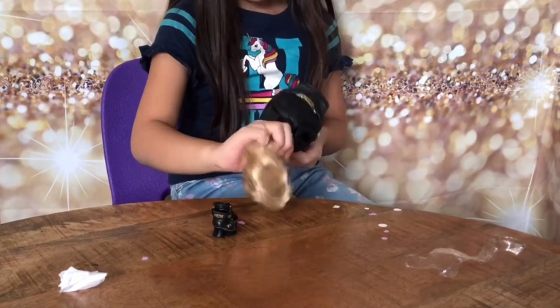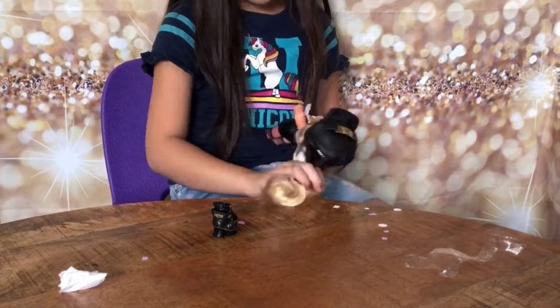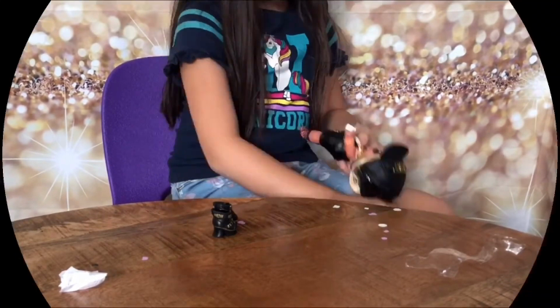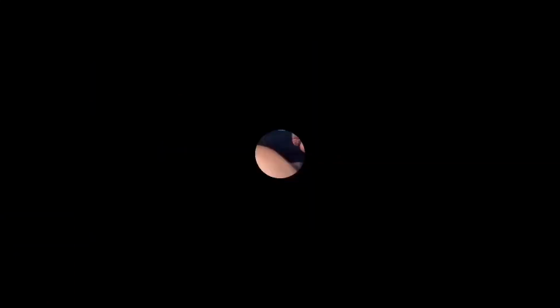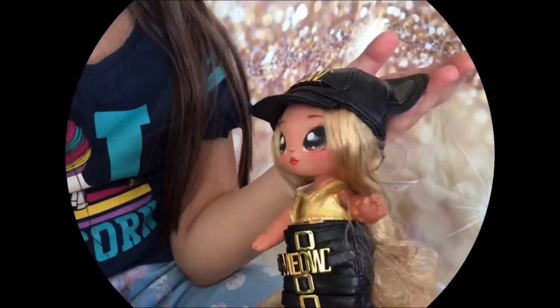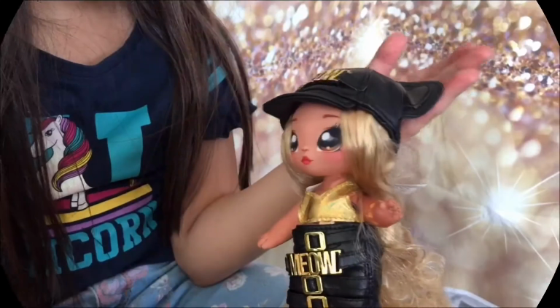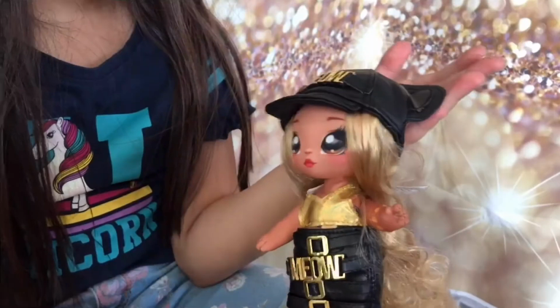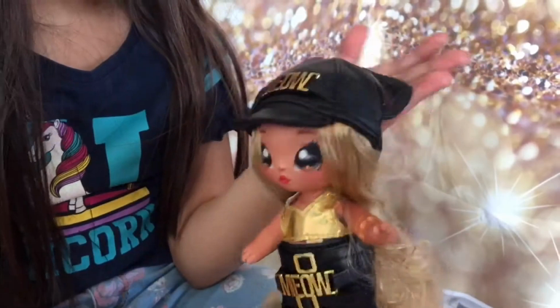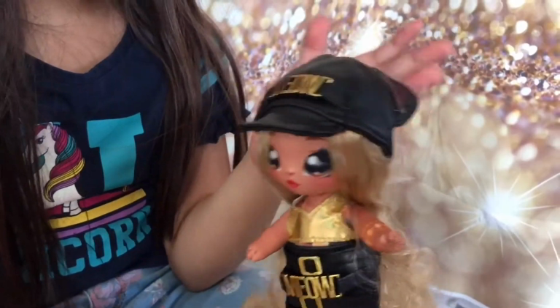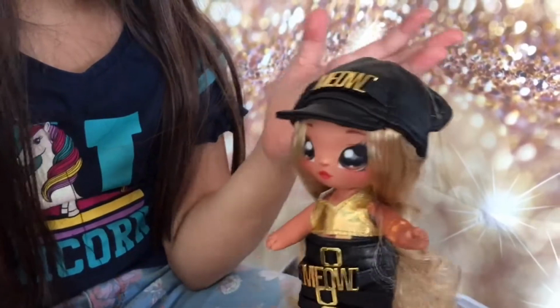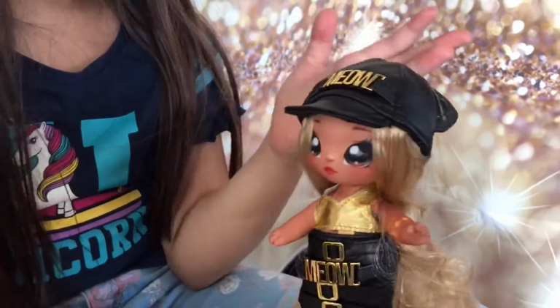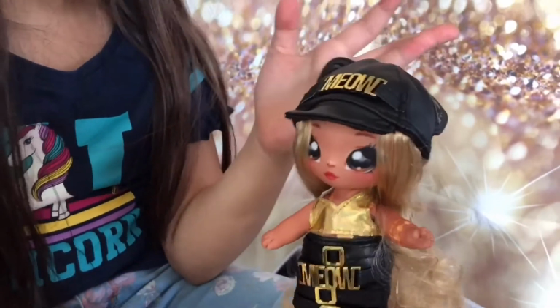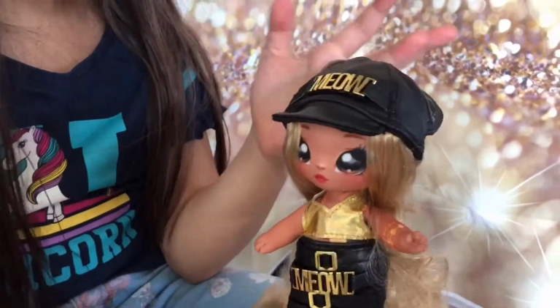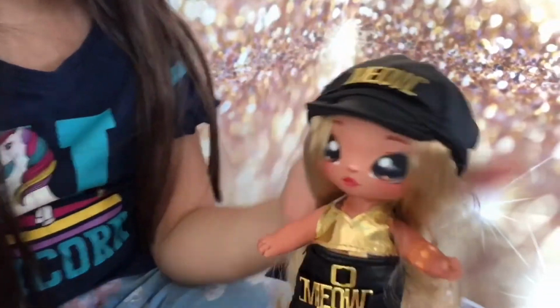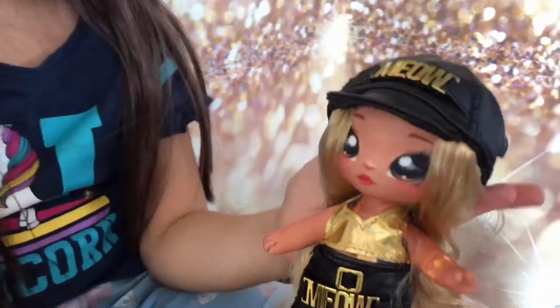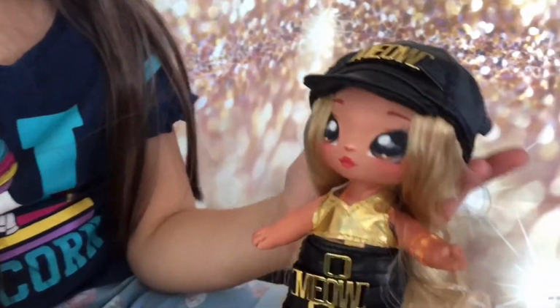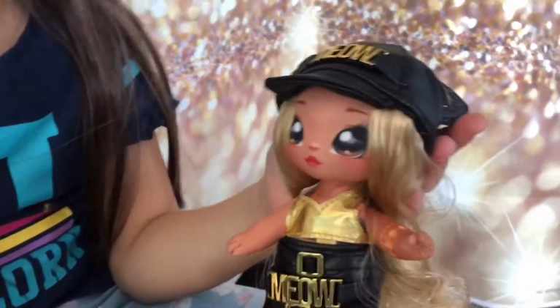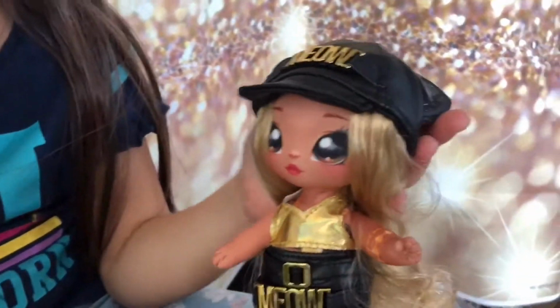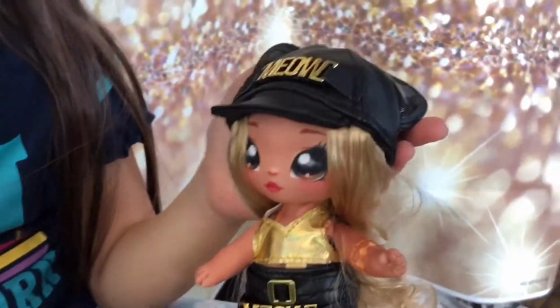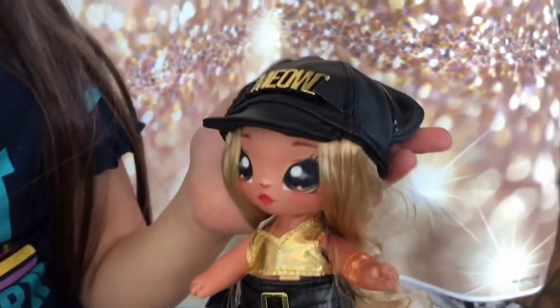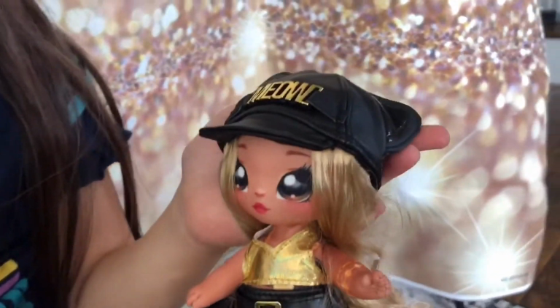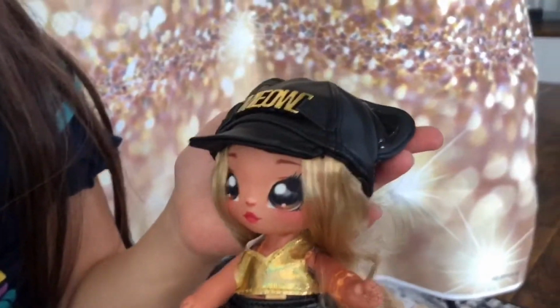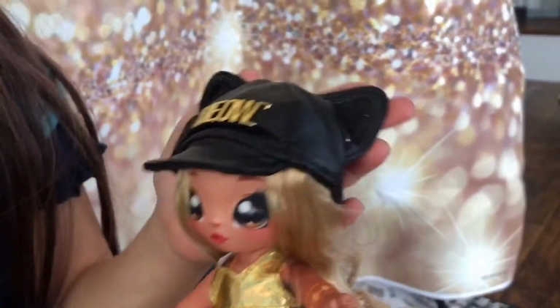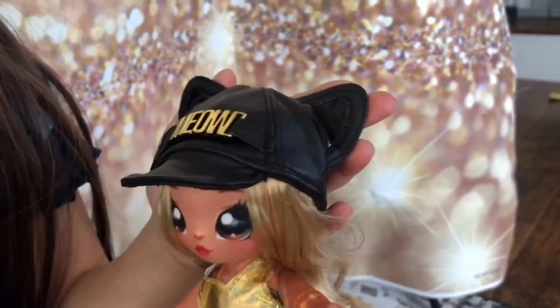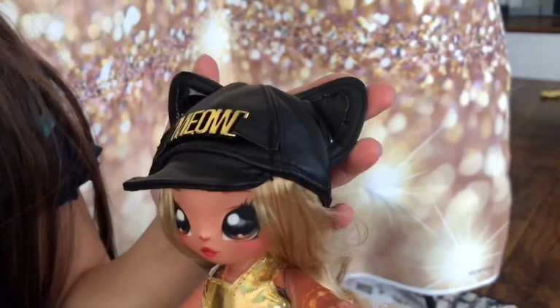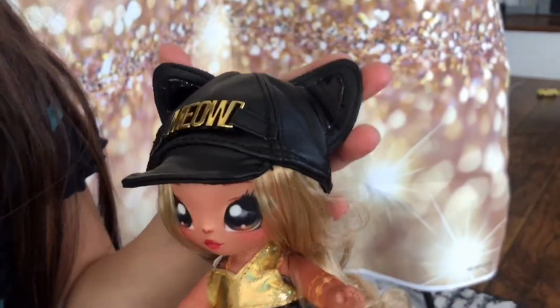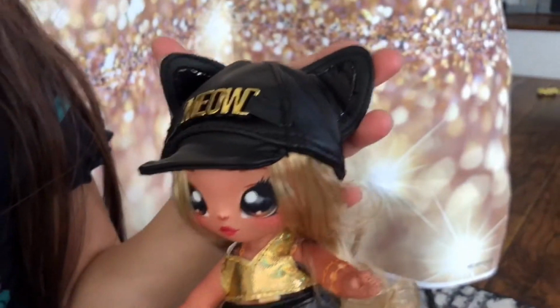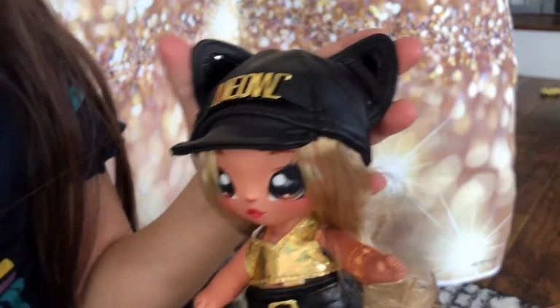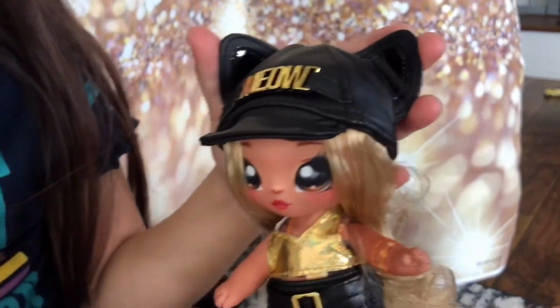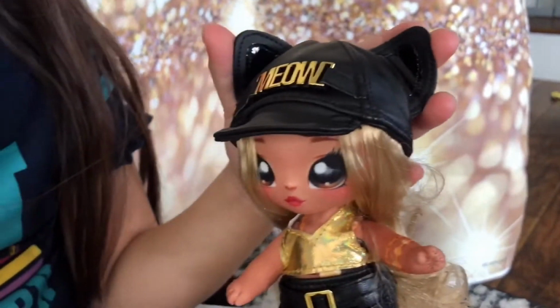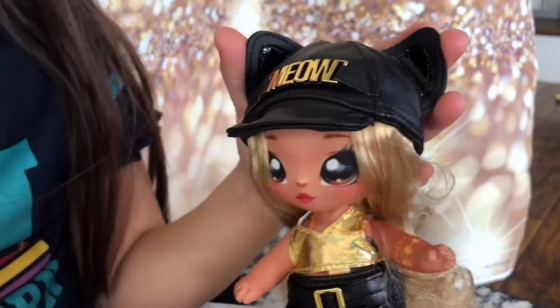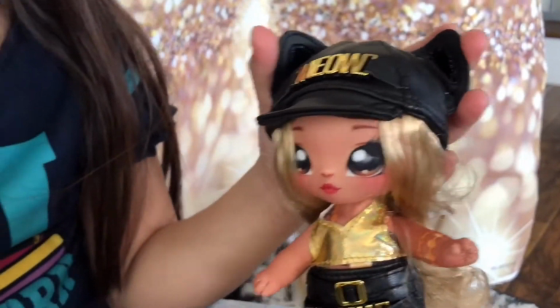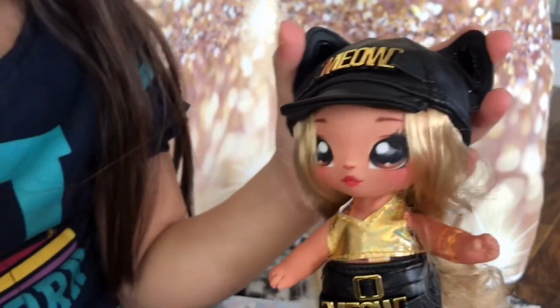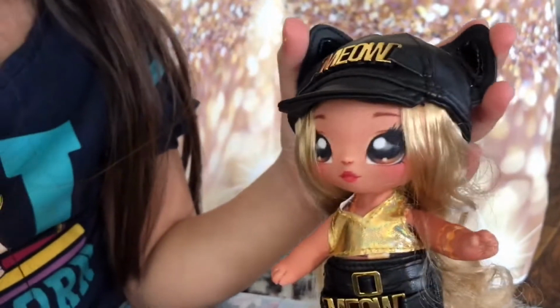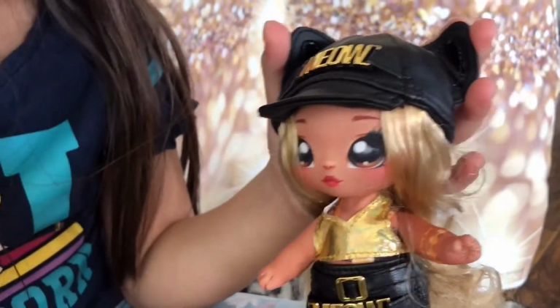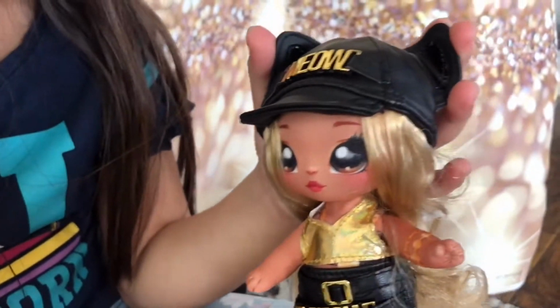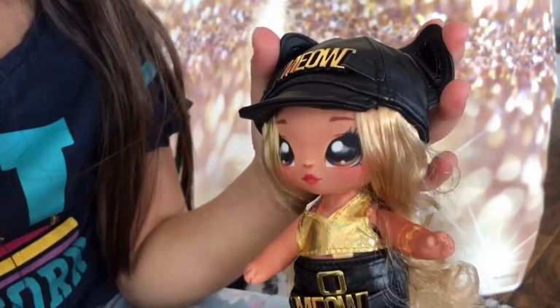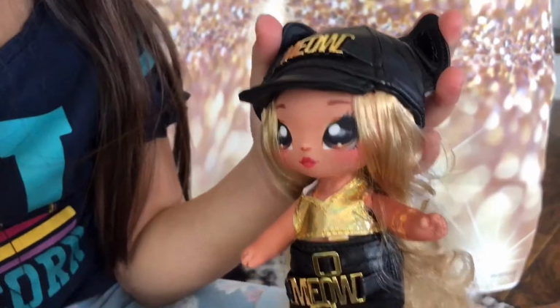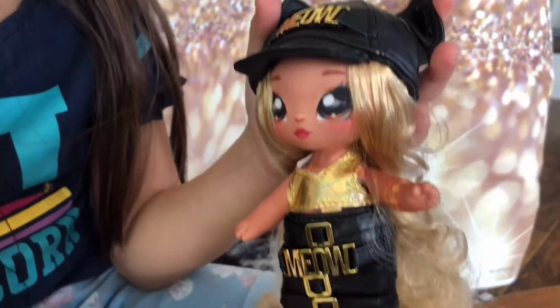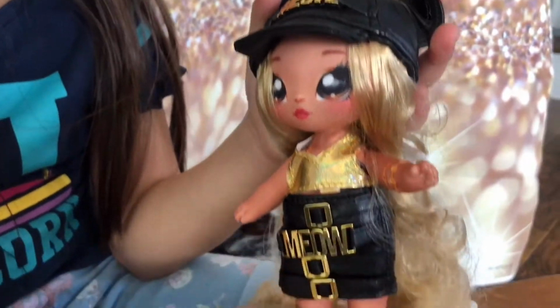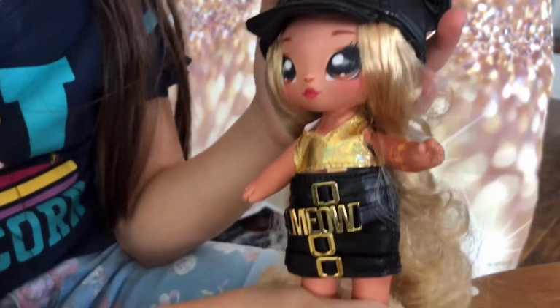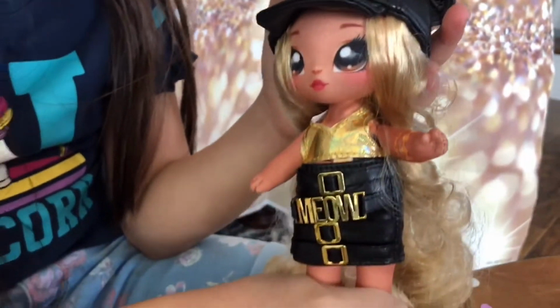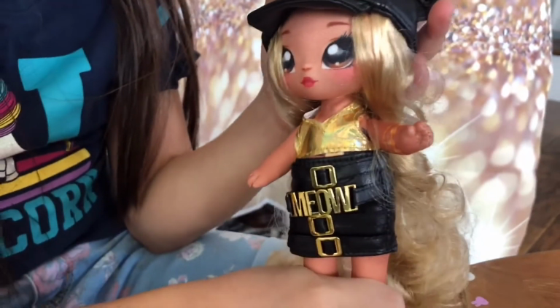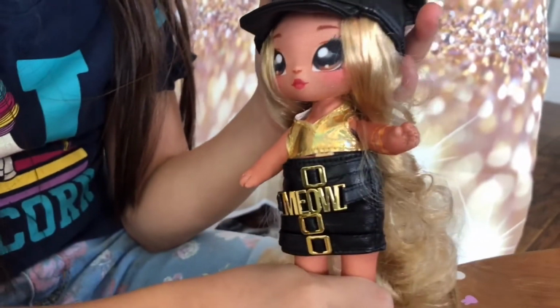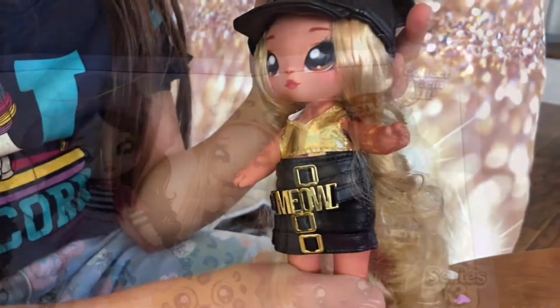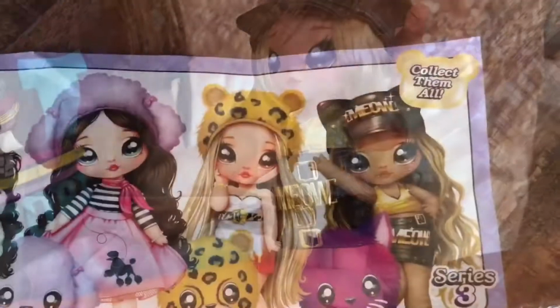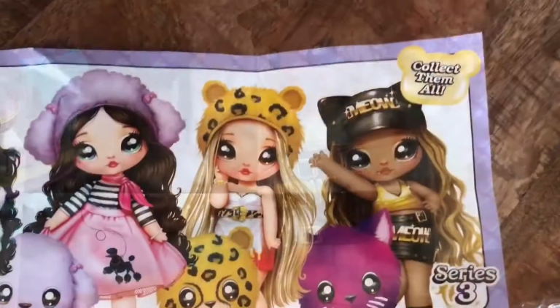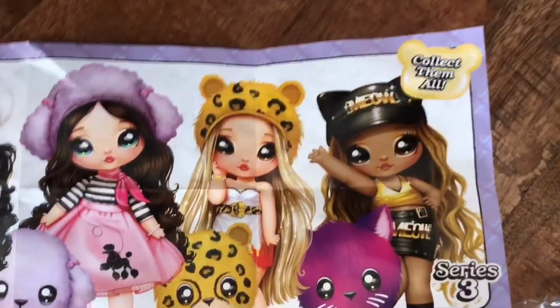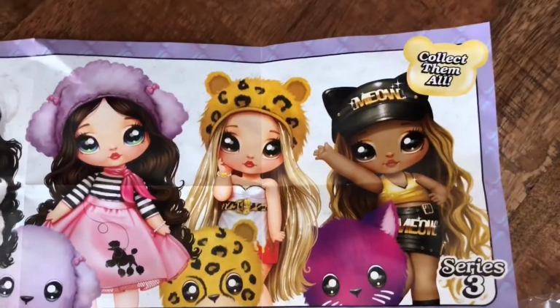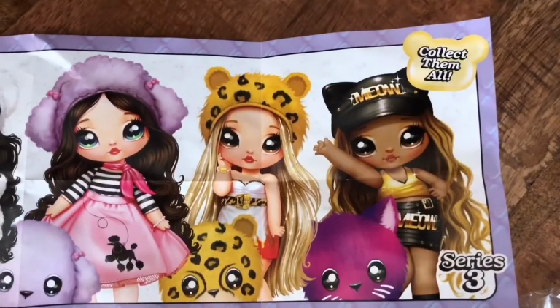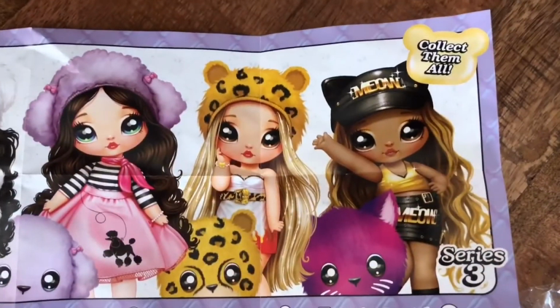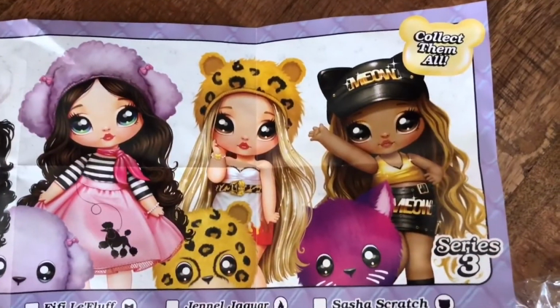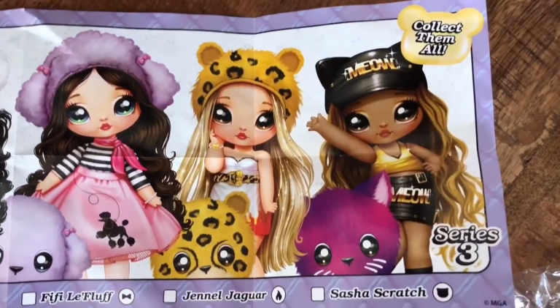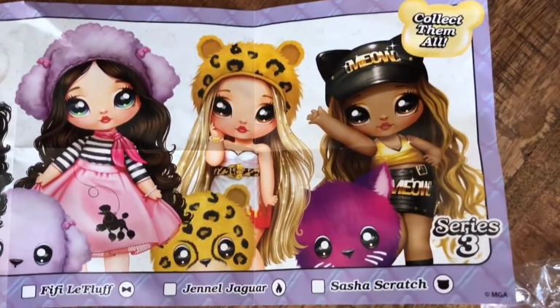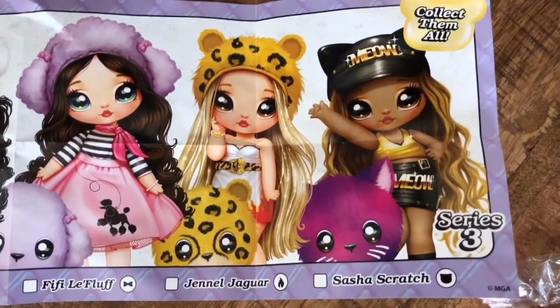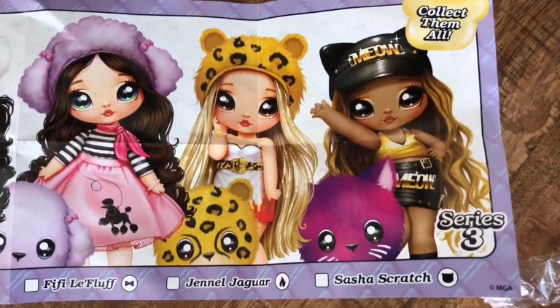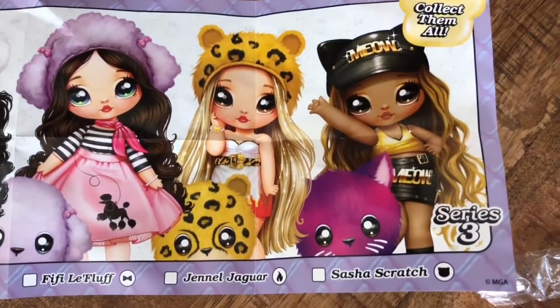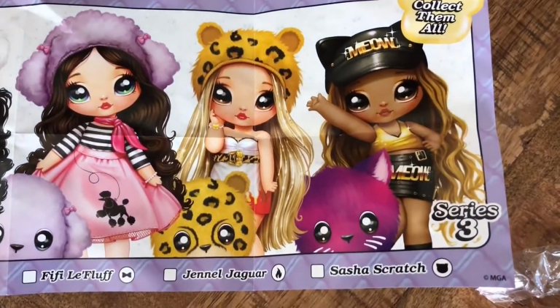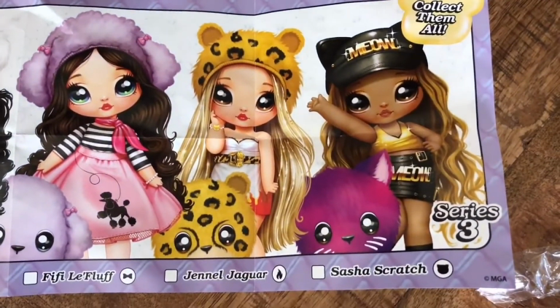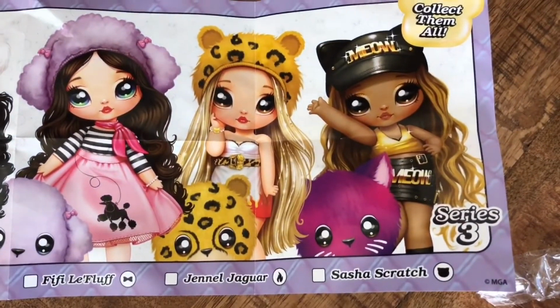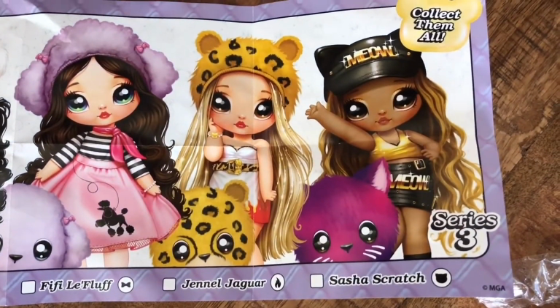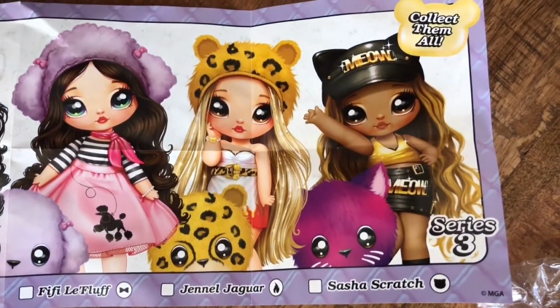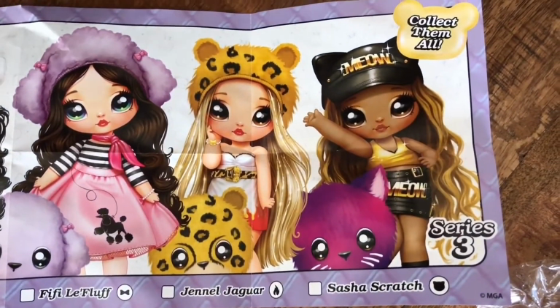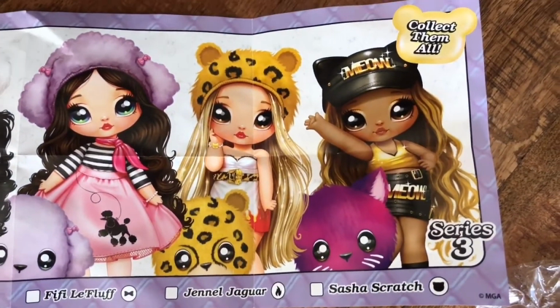Okay guys, so this is the doll dressed in her clothes. Her name is Sasha Scratch.